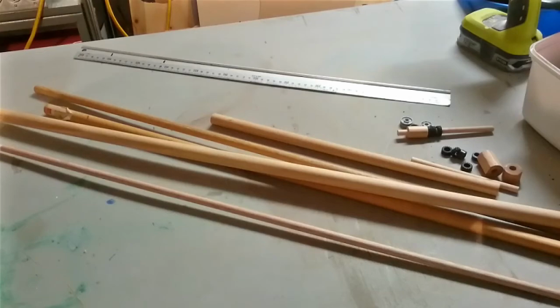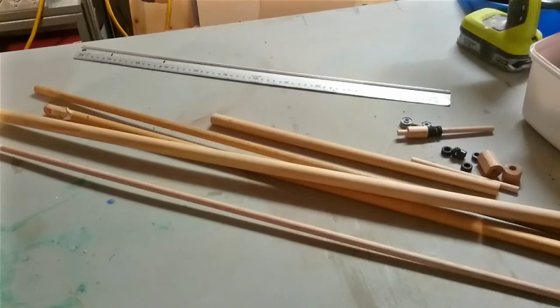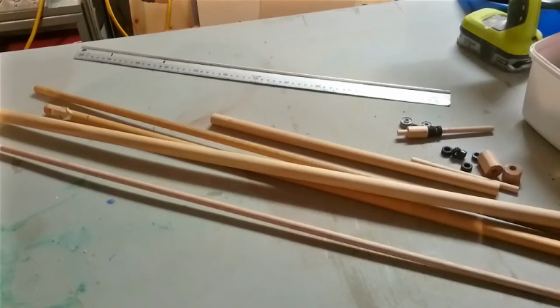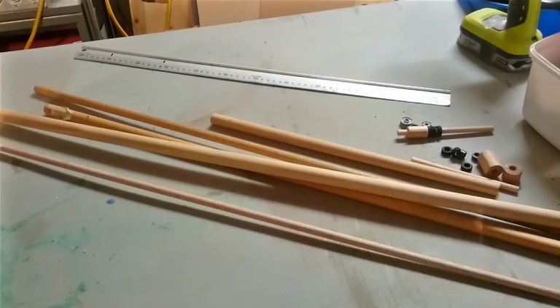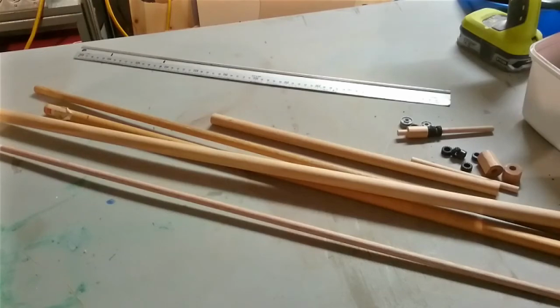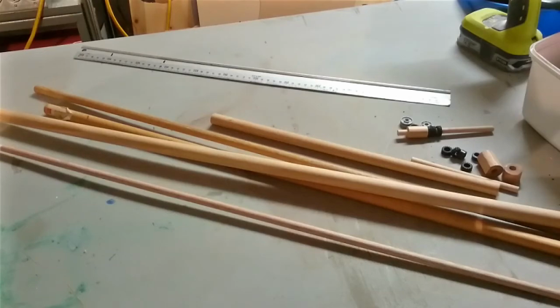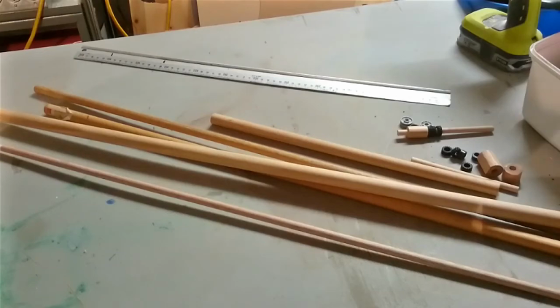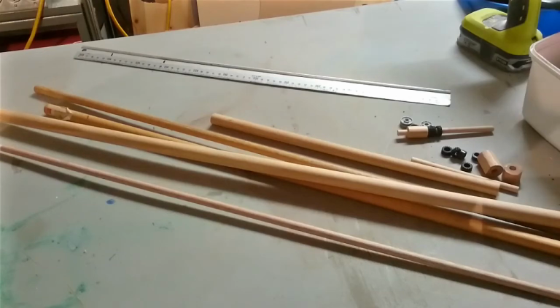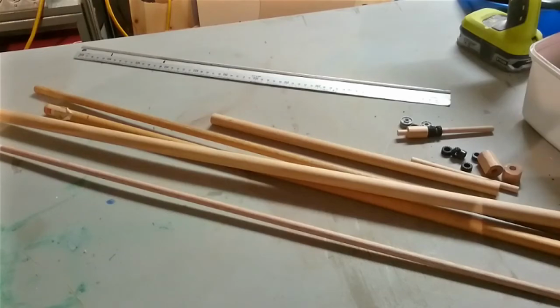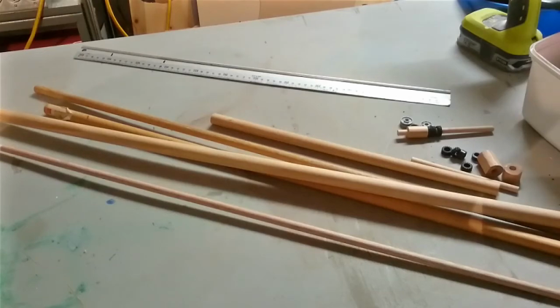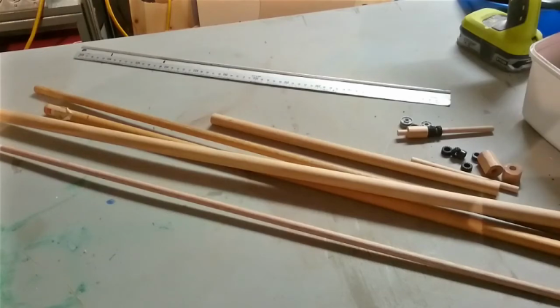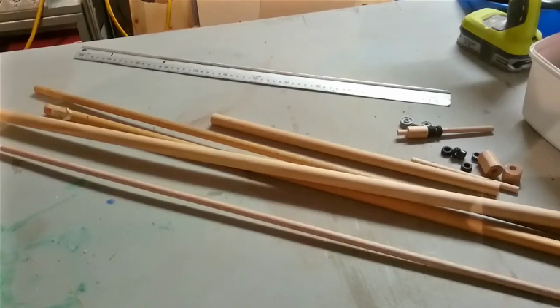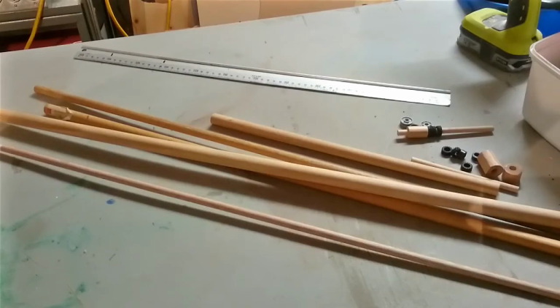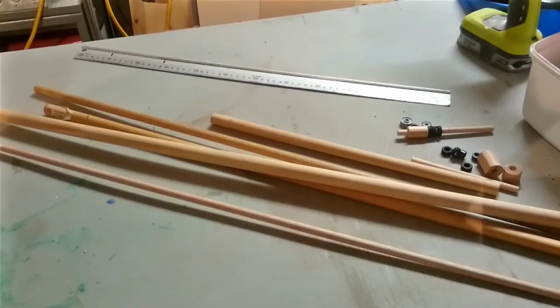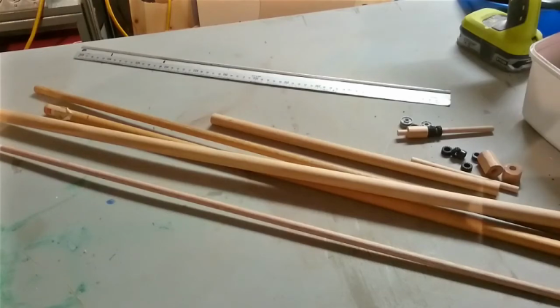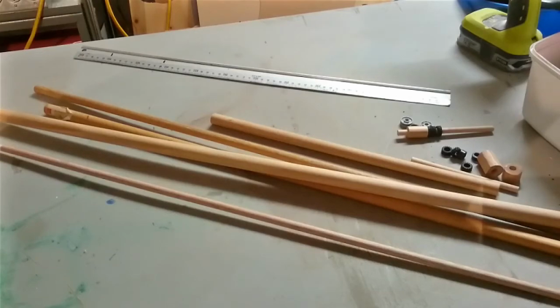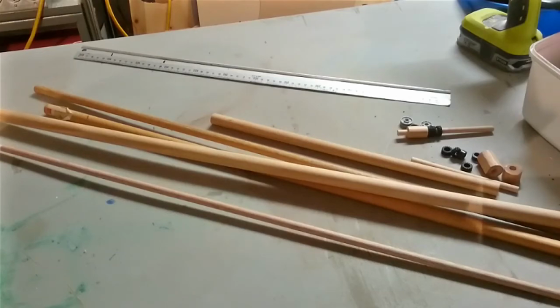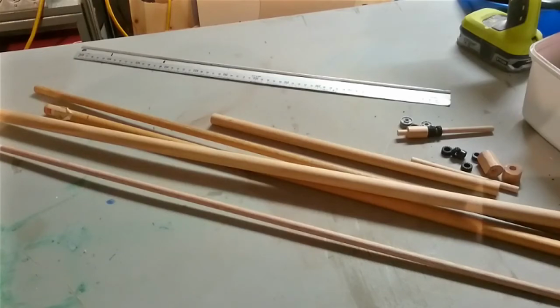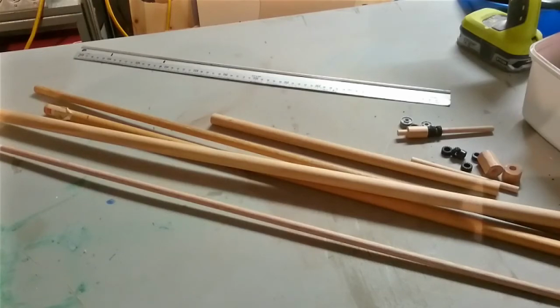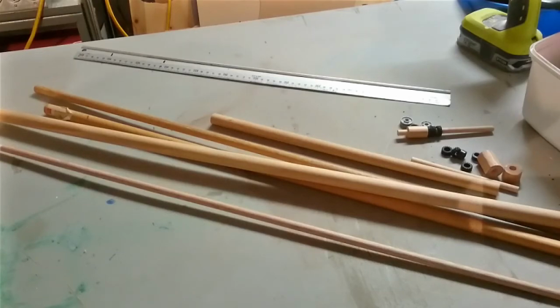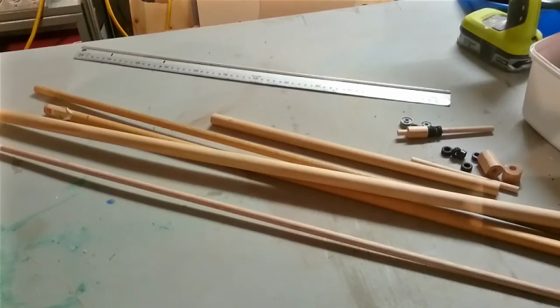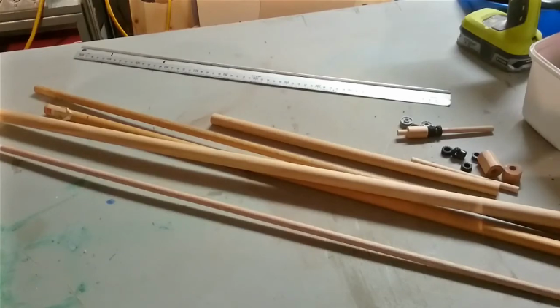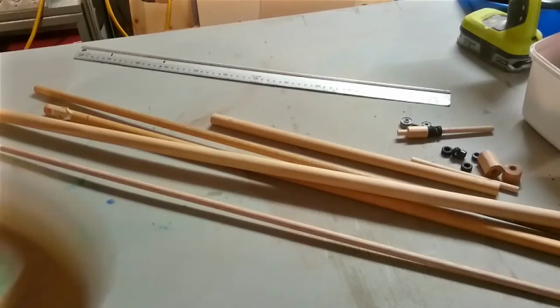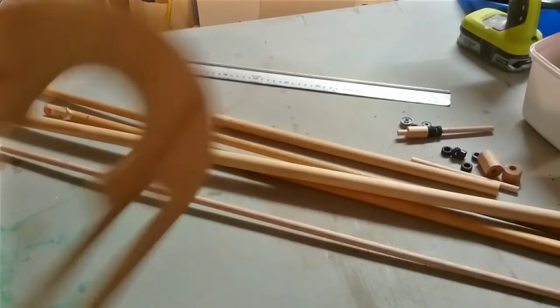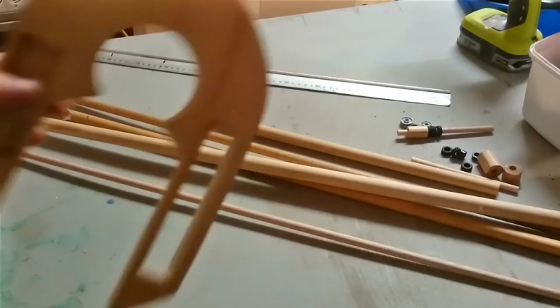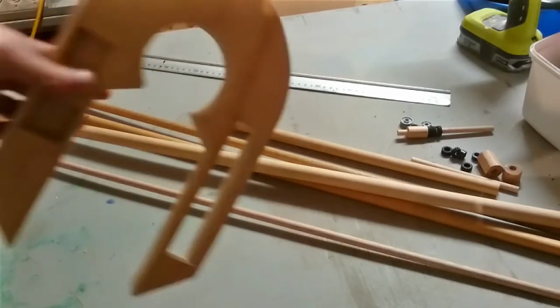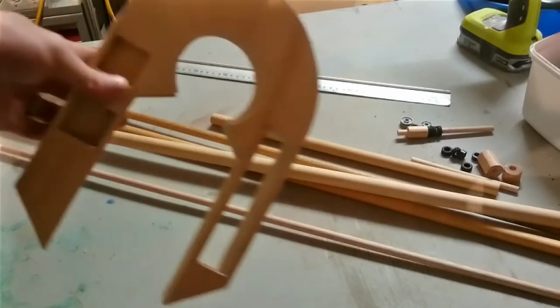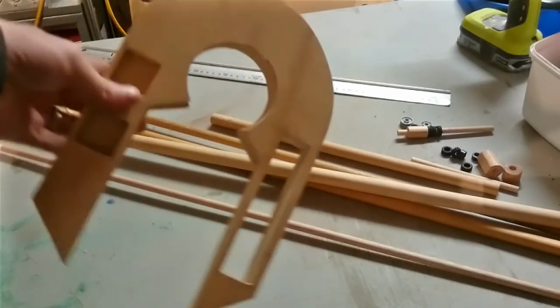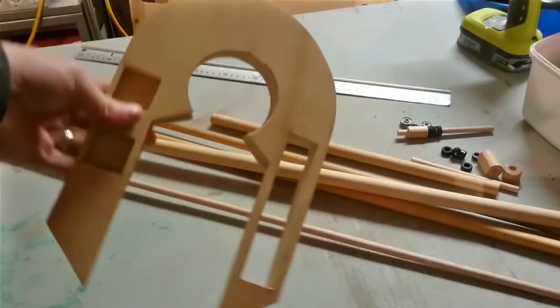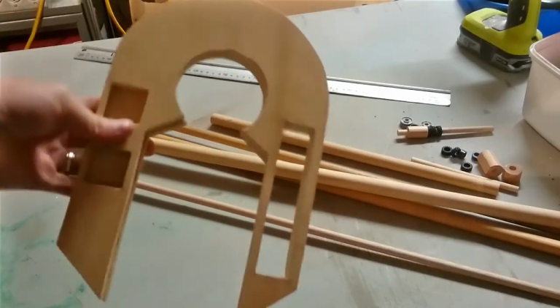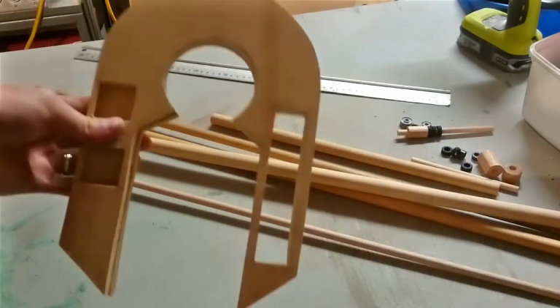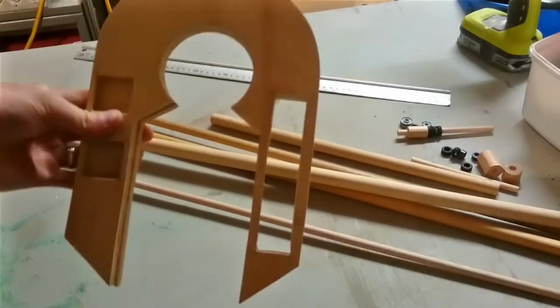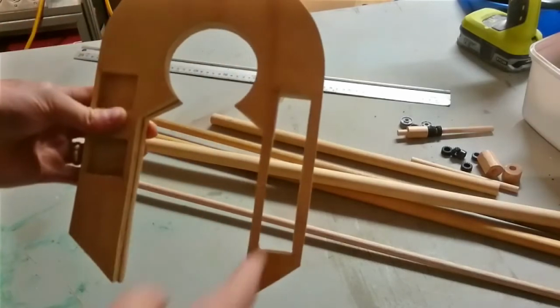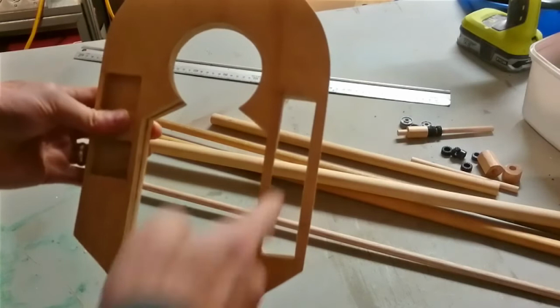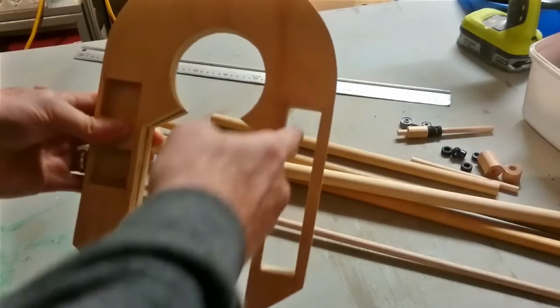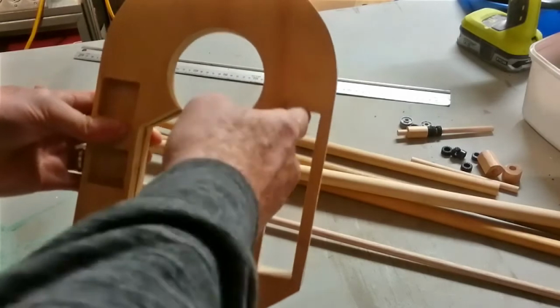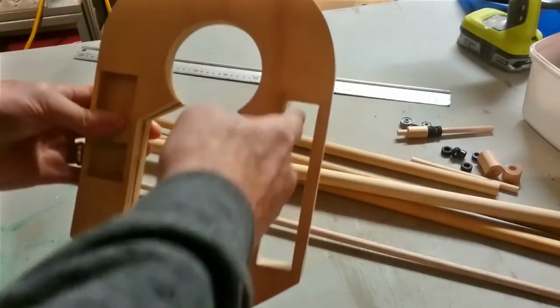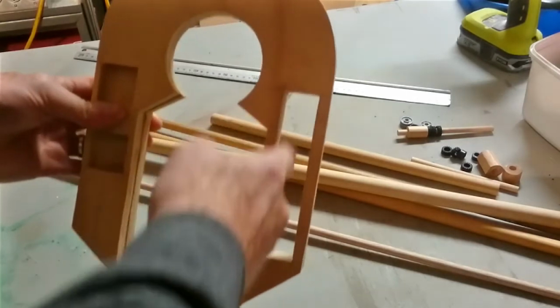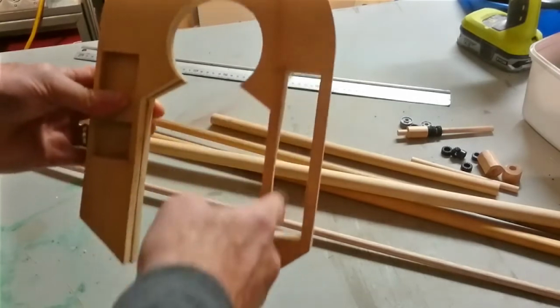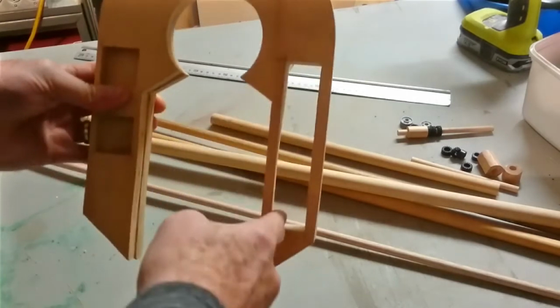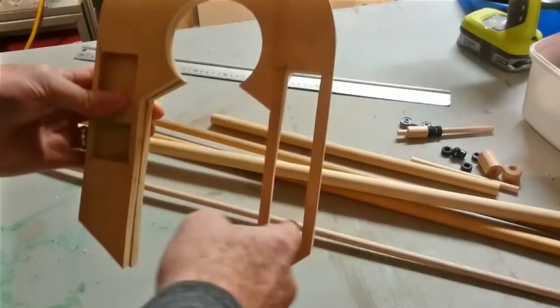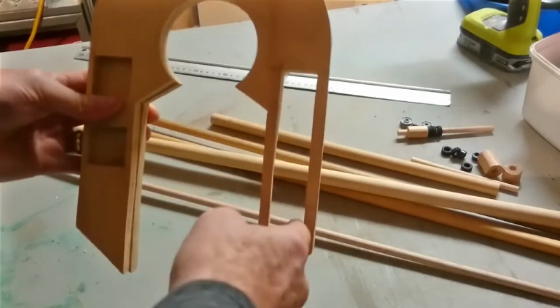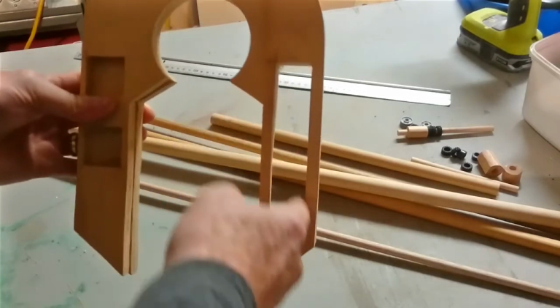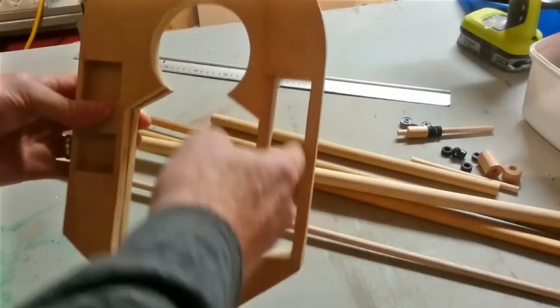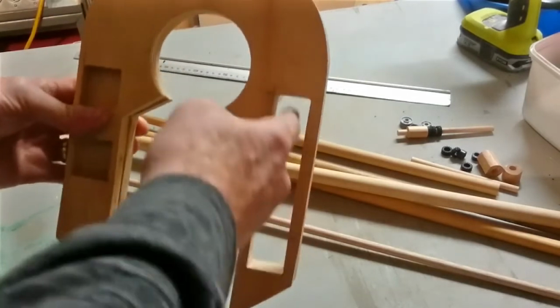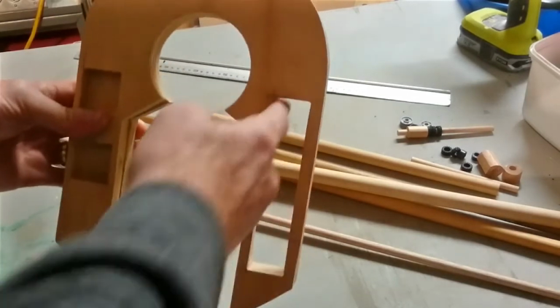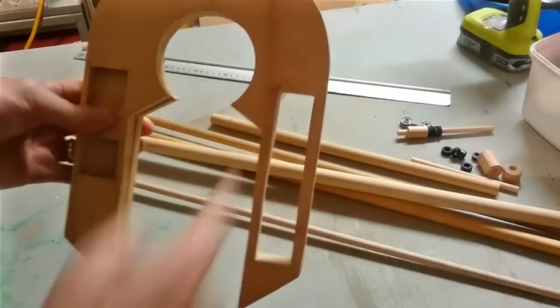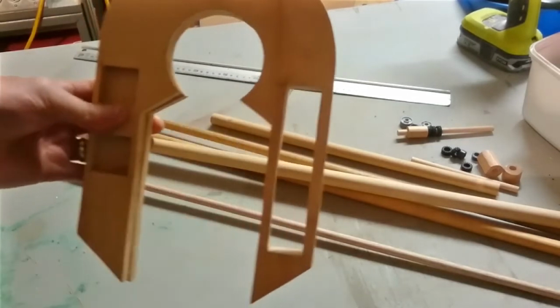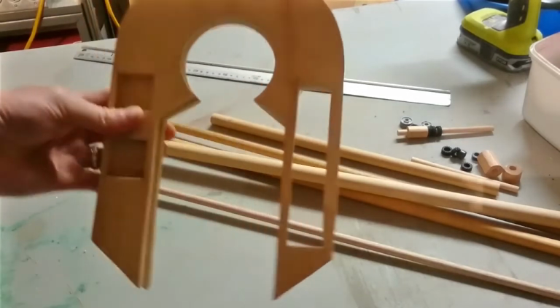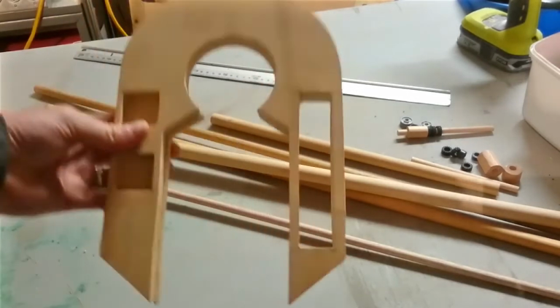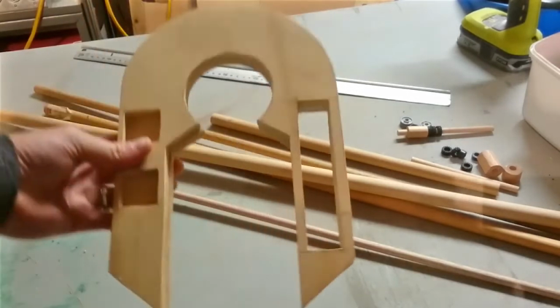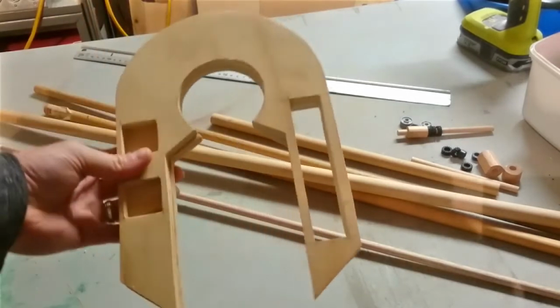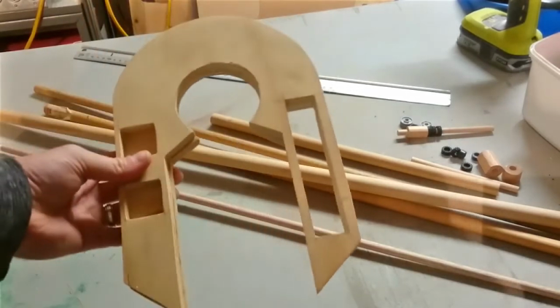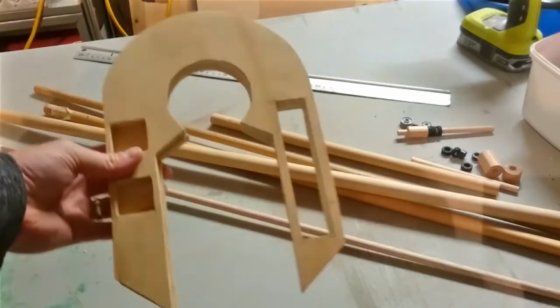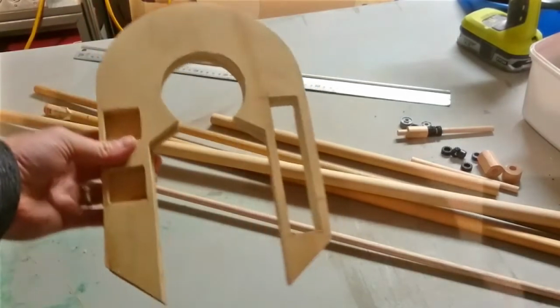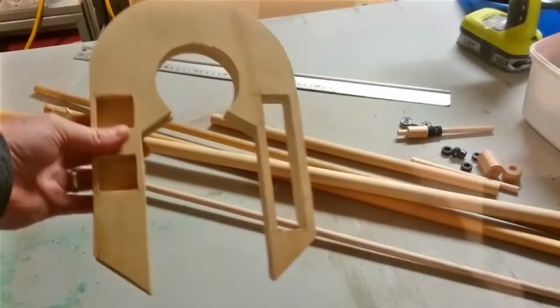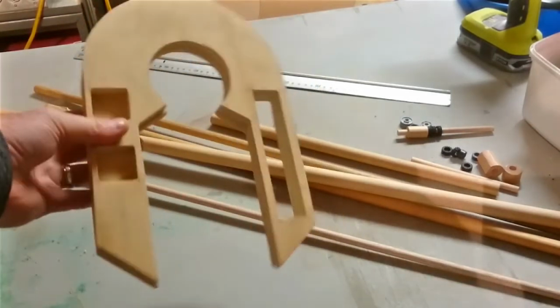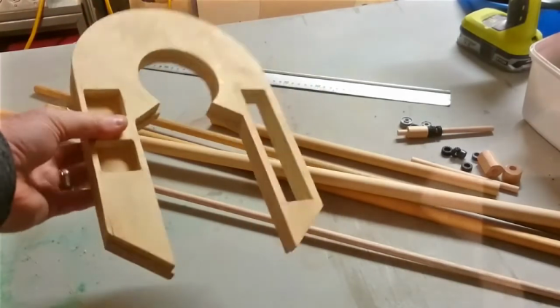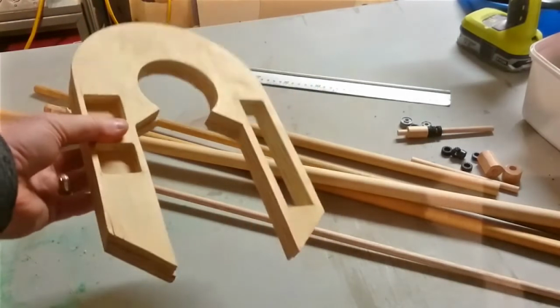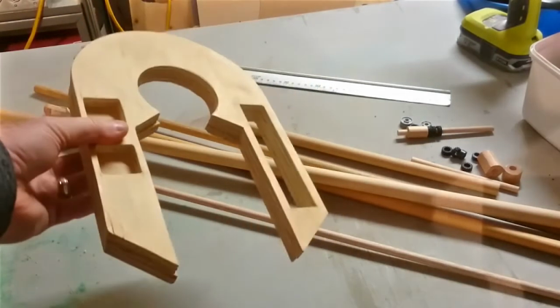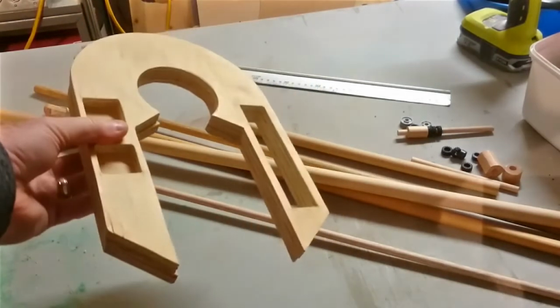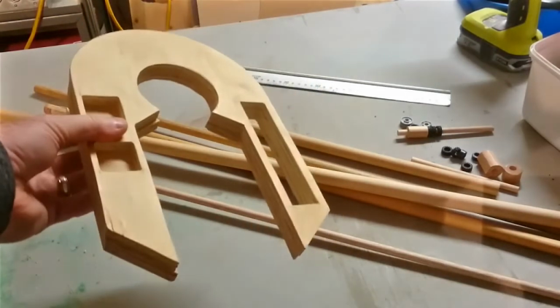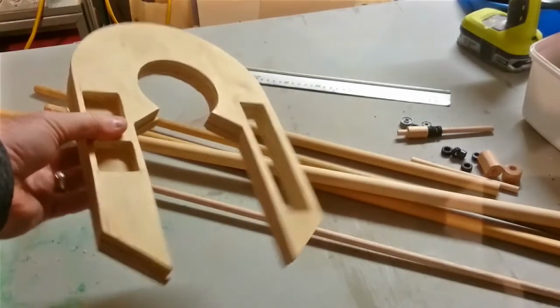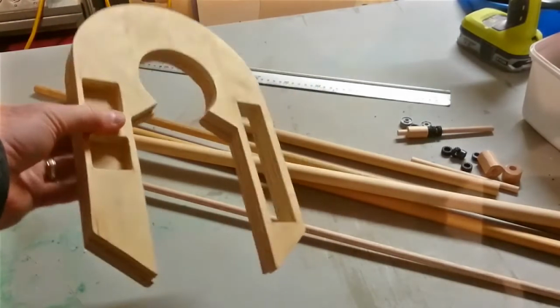Today we're going to make the shoulder hydraulics, which actually fit inside this part of R2D2's leg on the shoulder end.